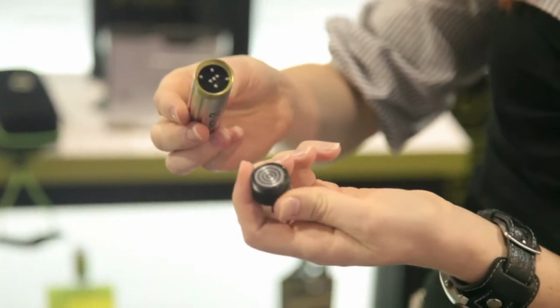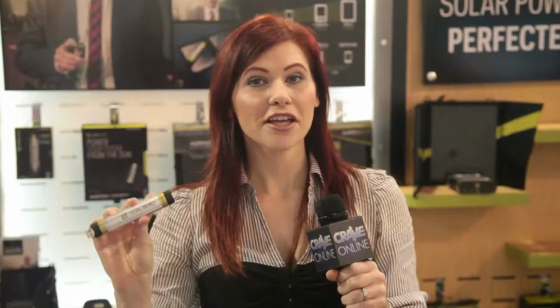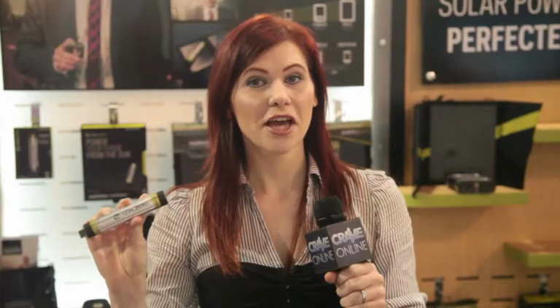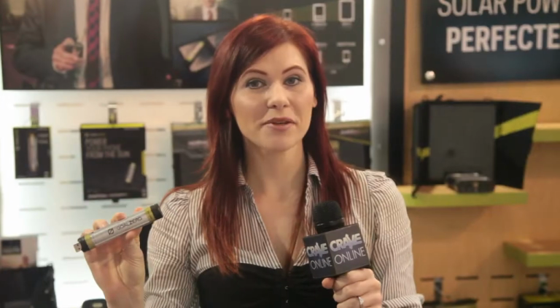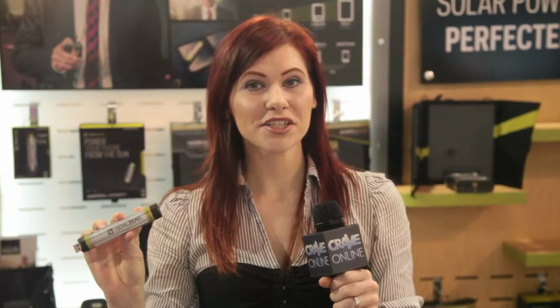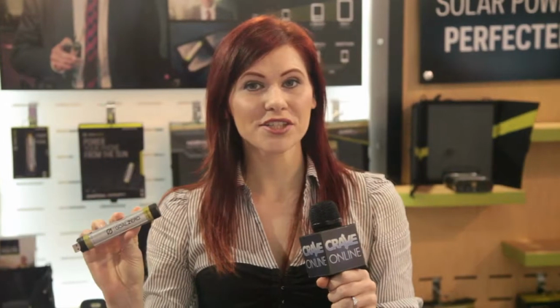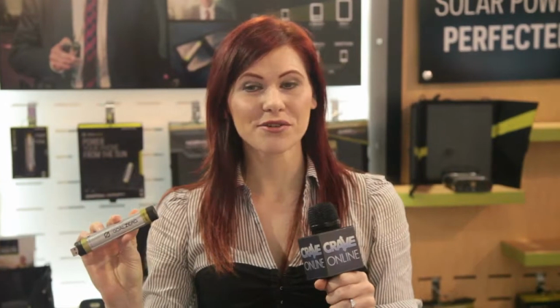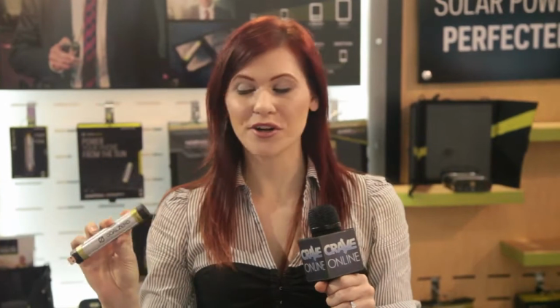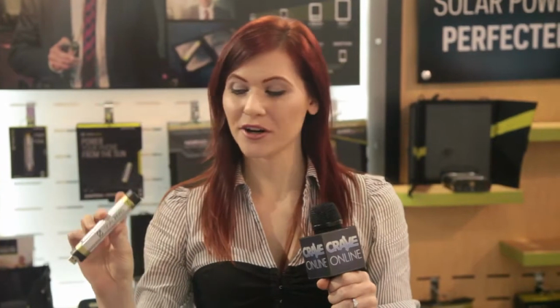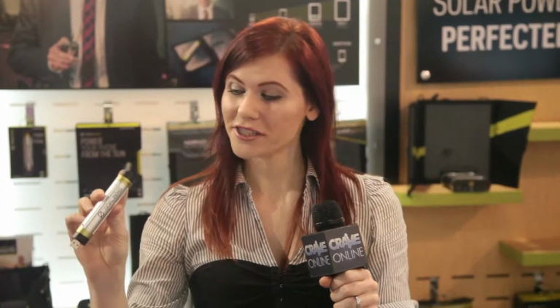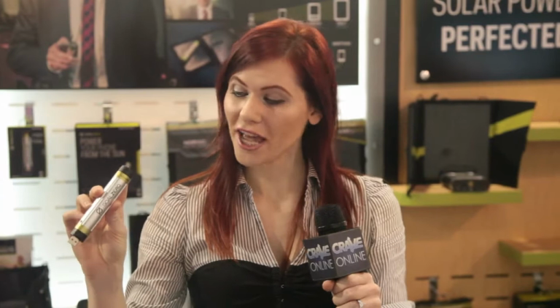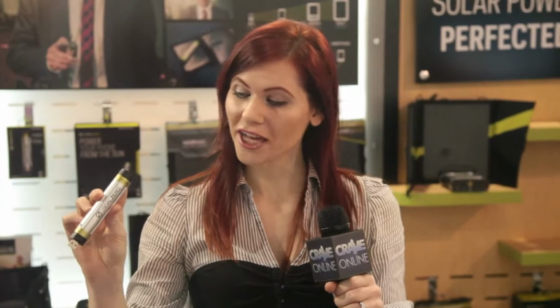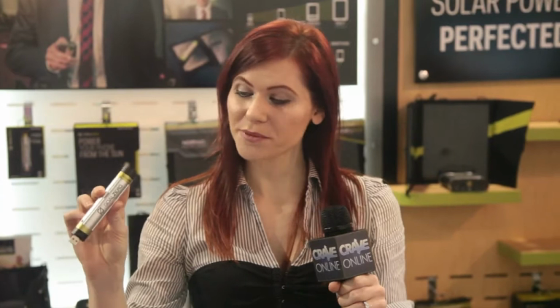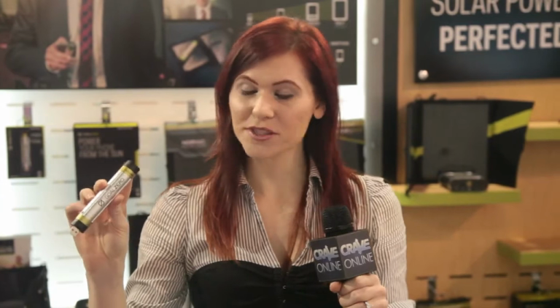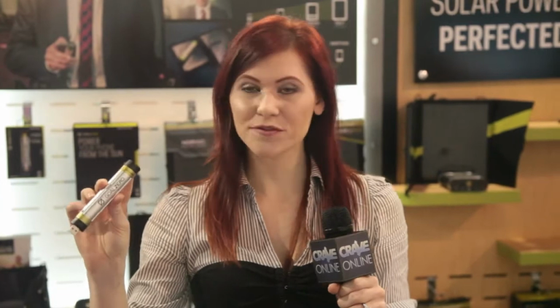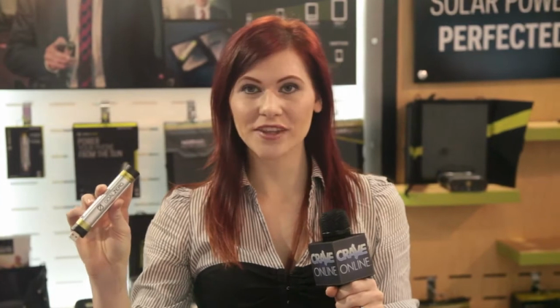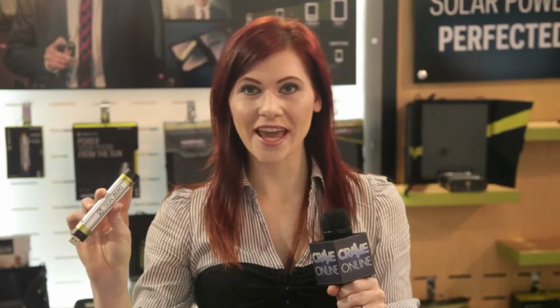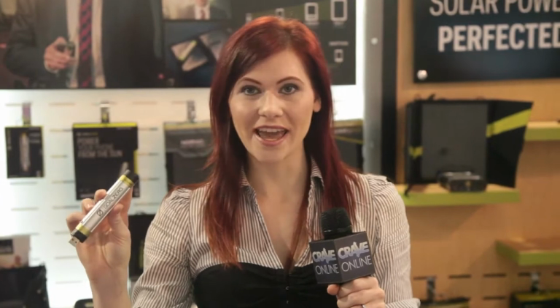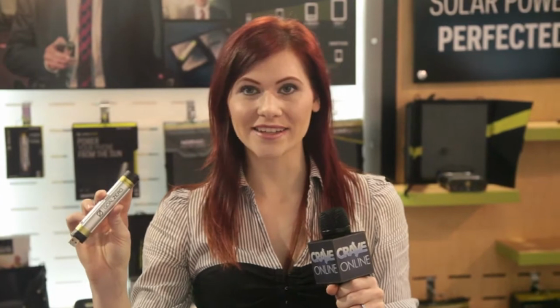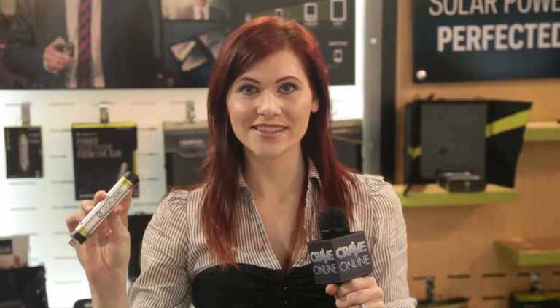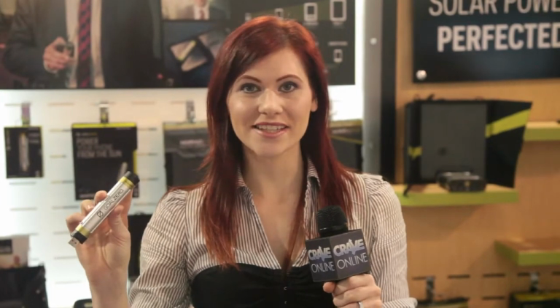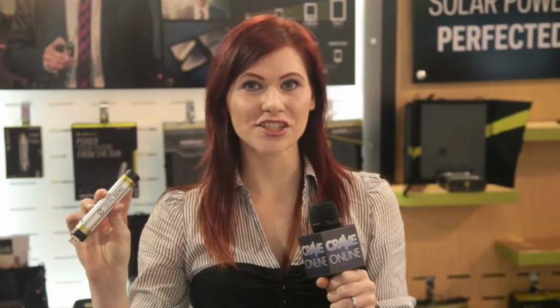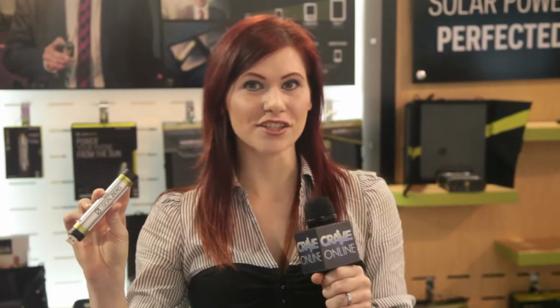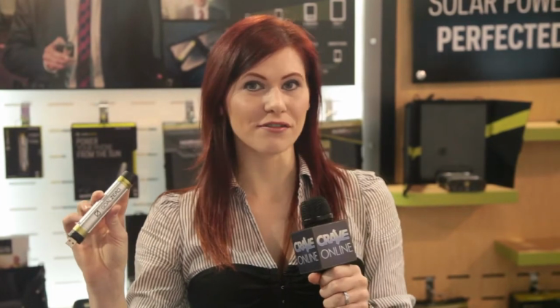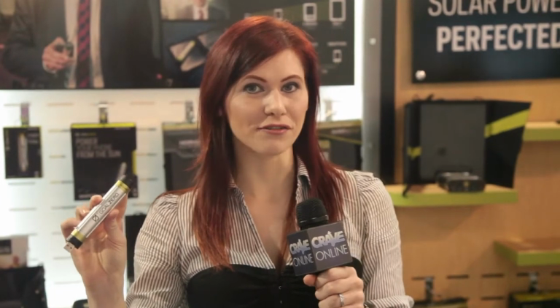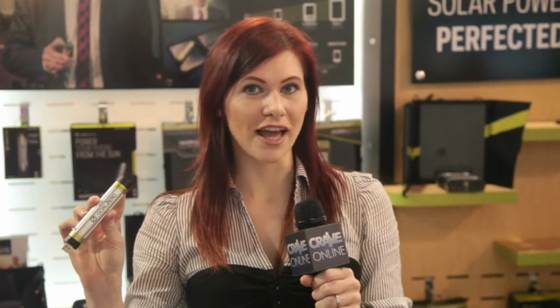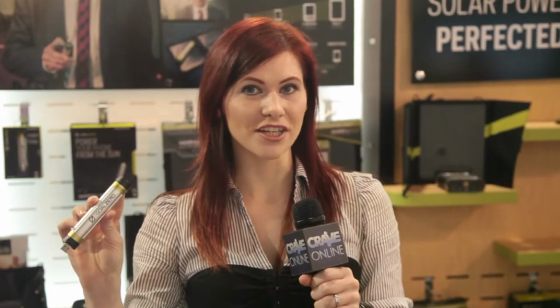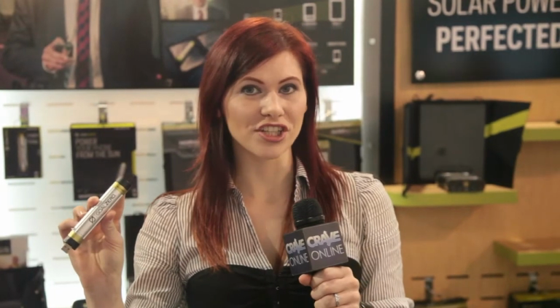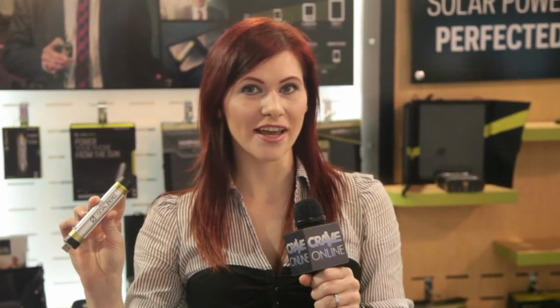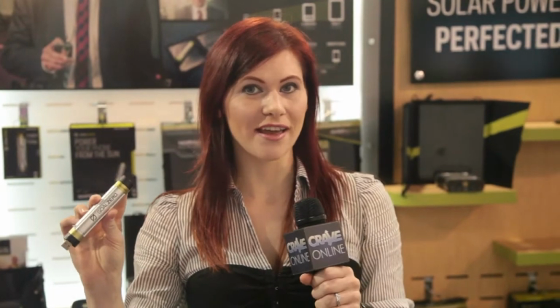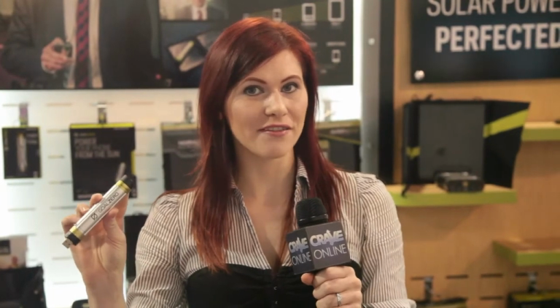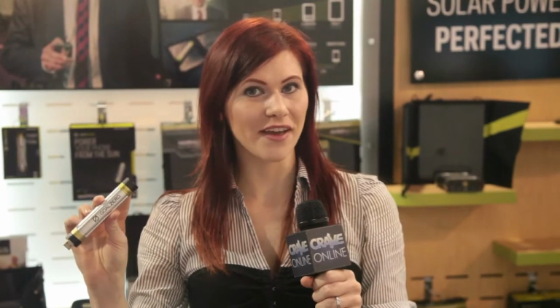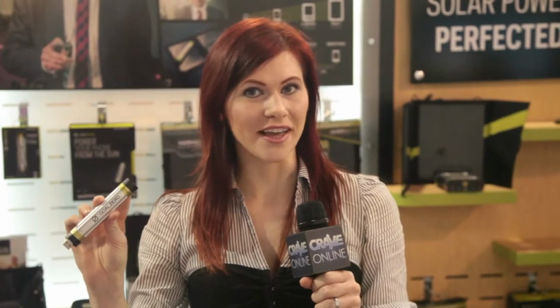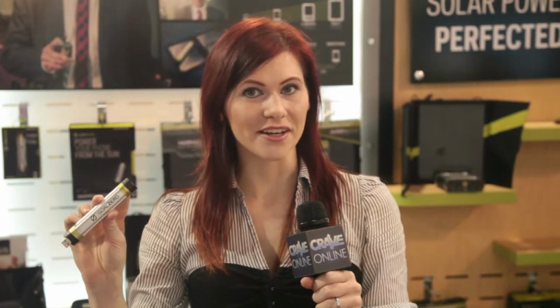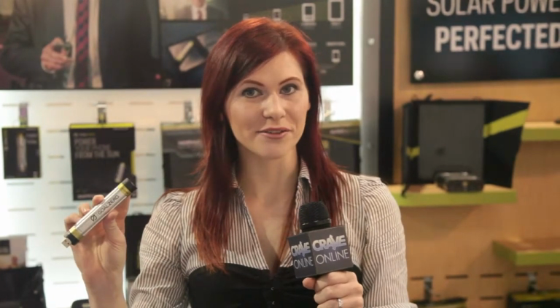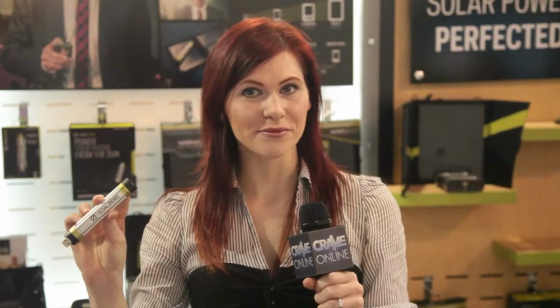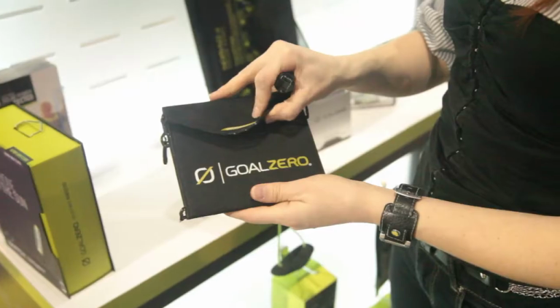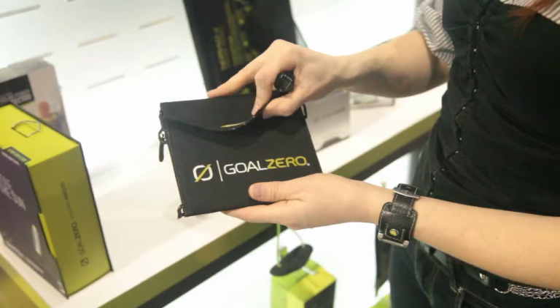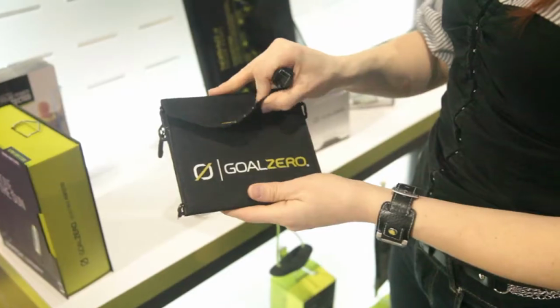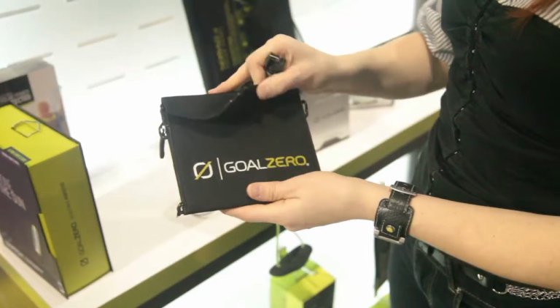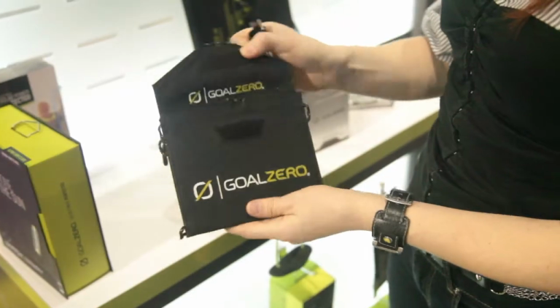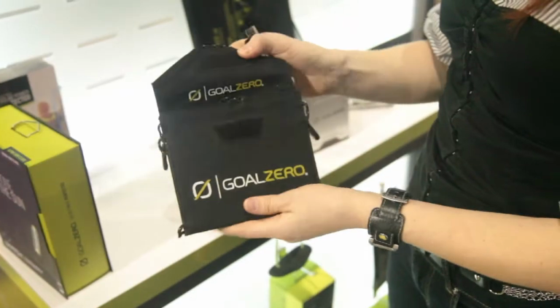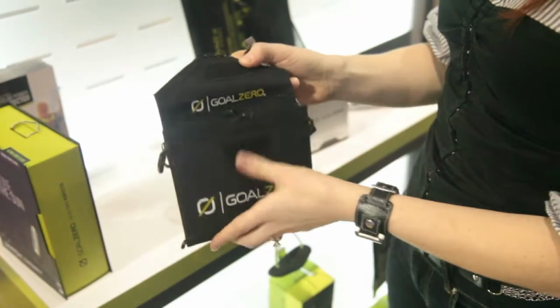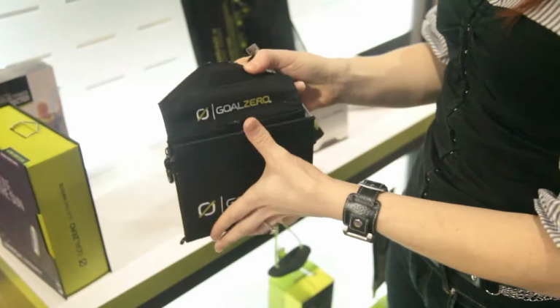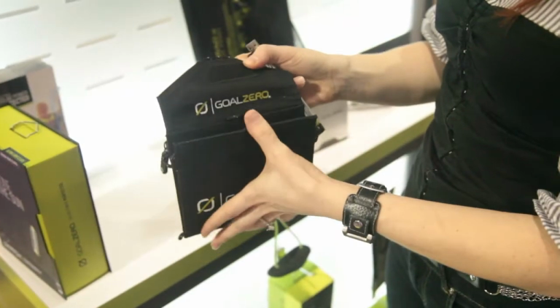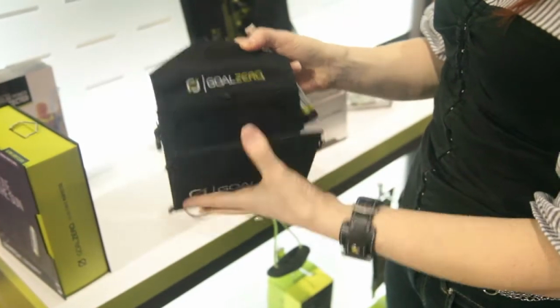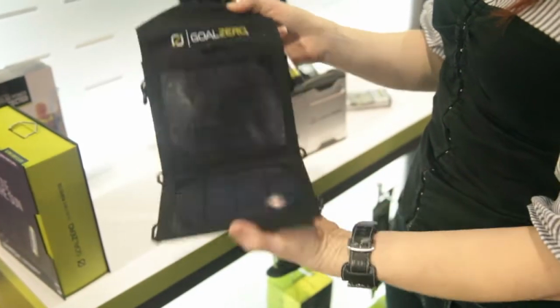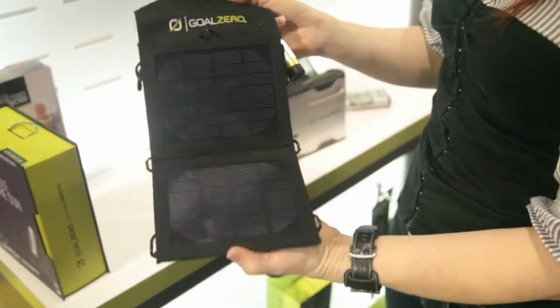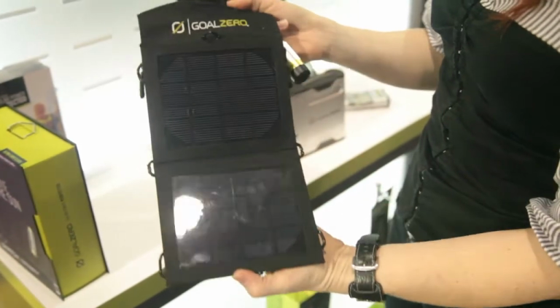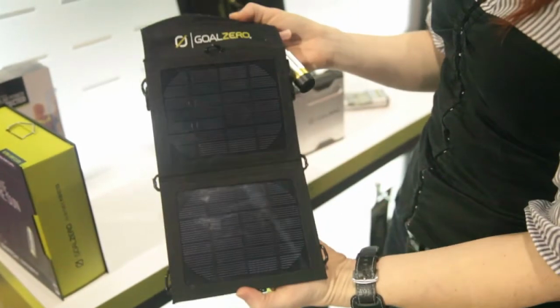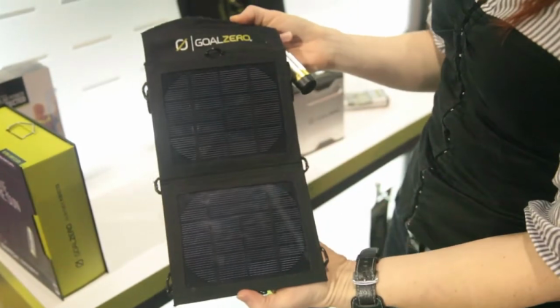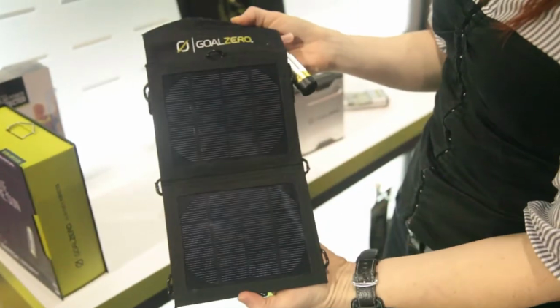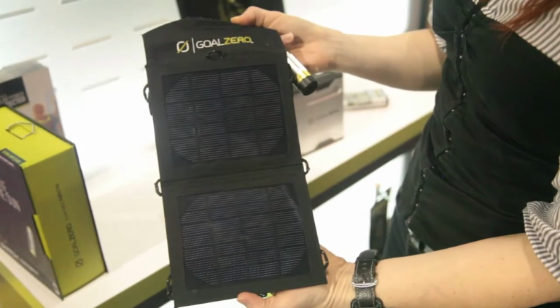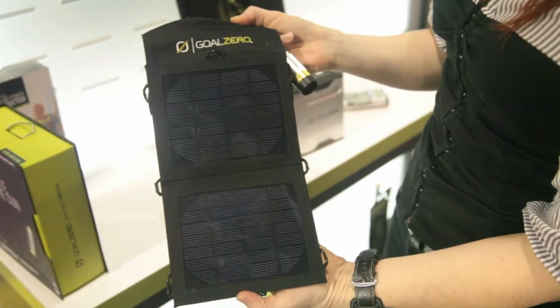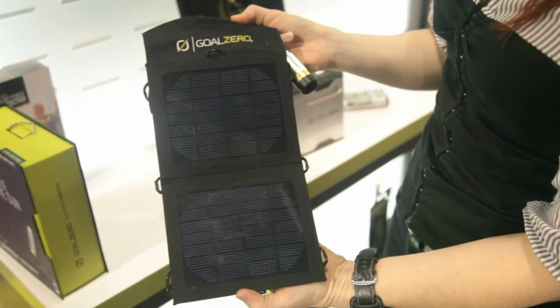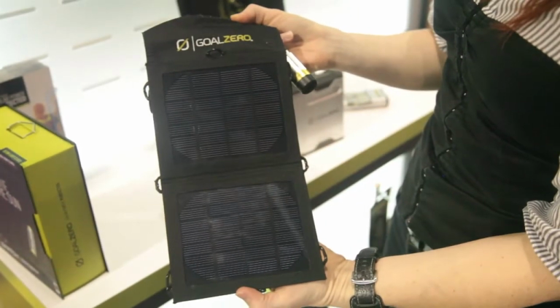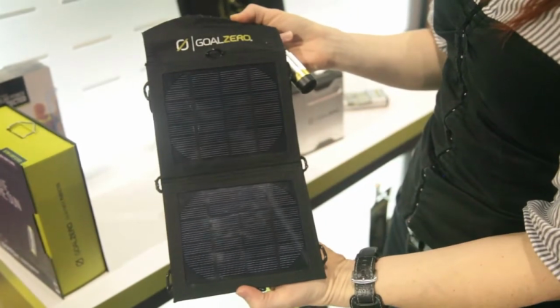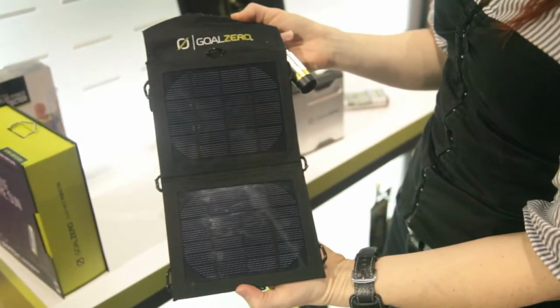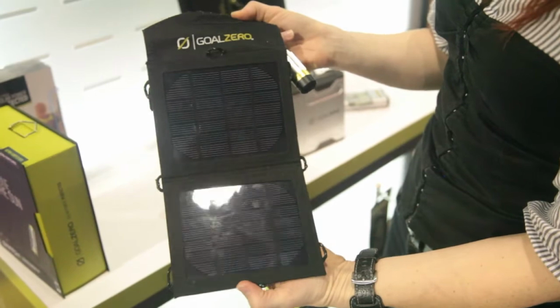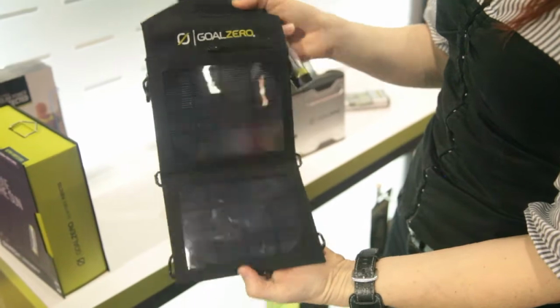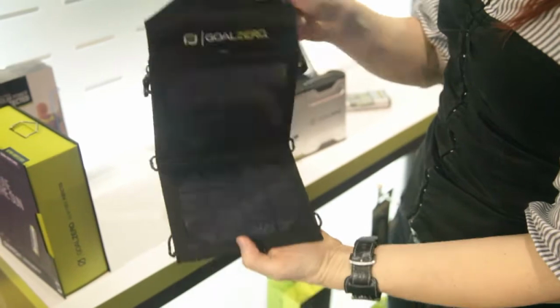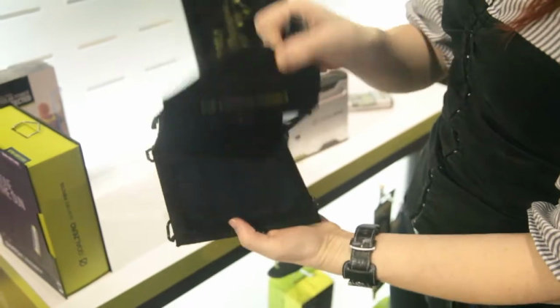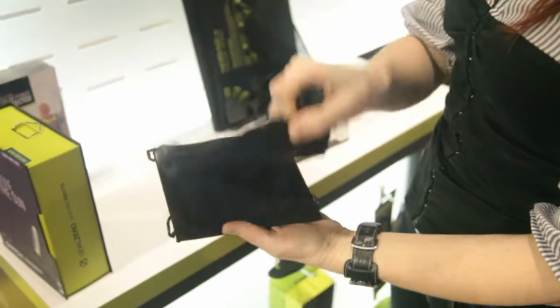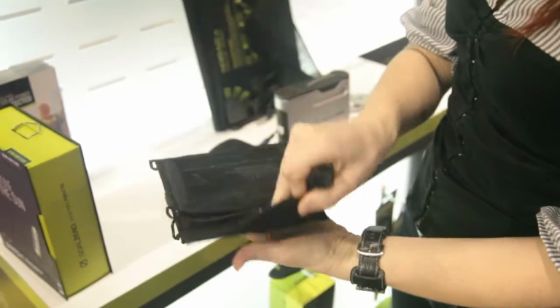Coming soon are attachments for the ends such as a flashlight and a fan. The battery with solar panel retails for about $120.